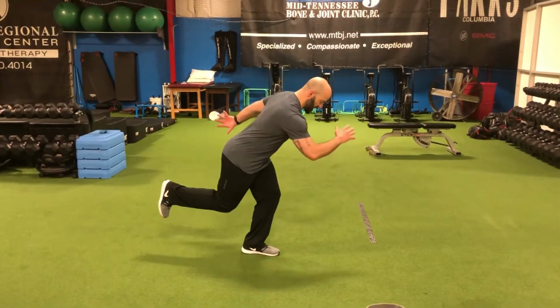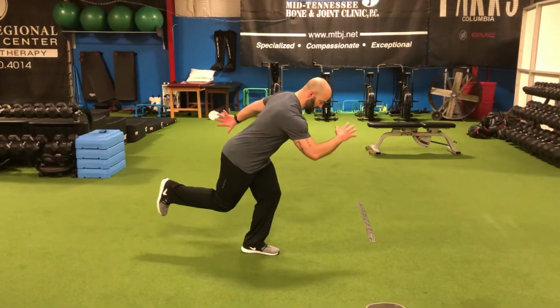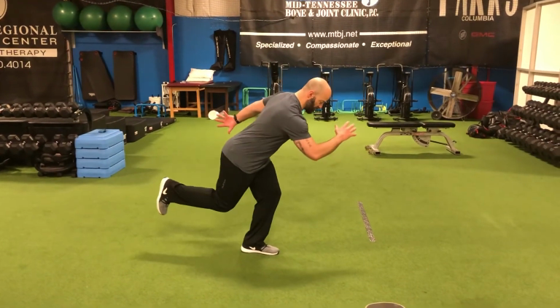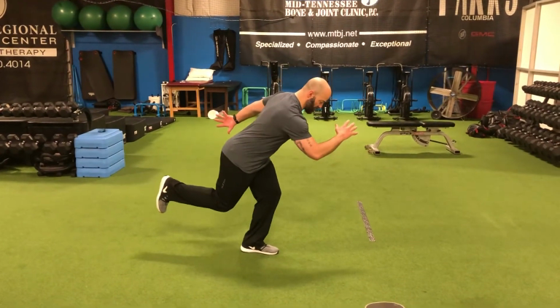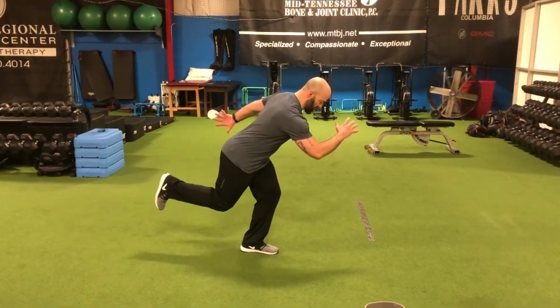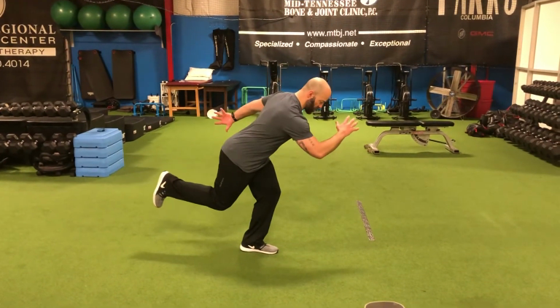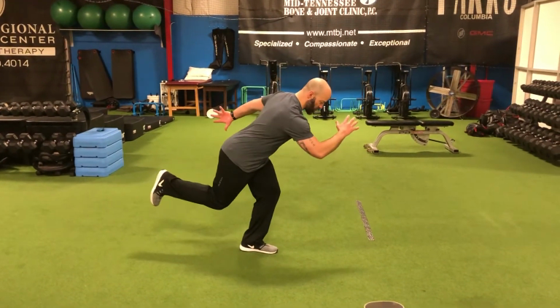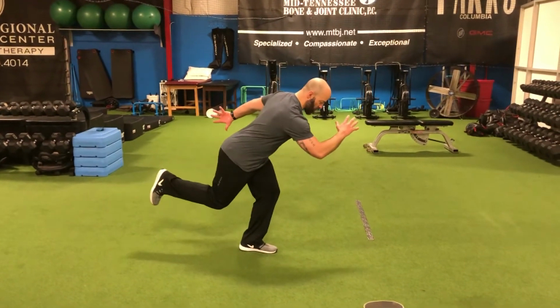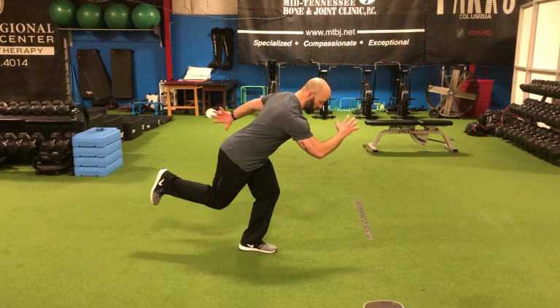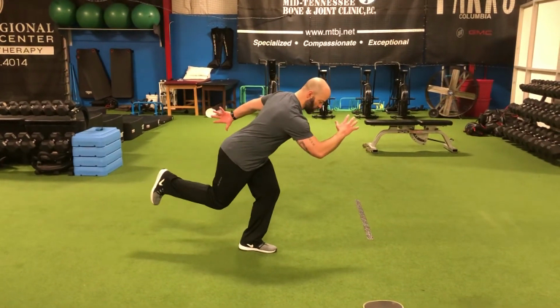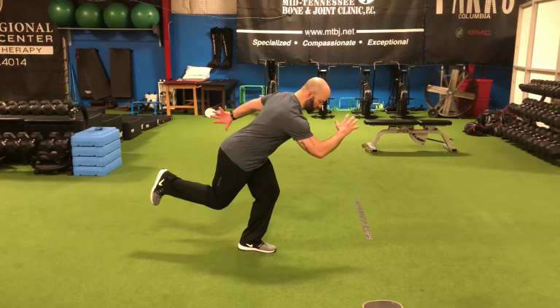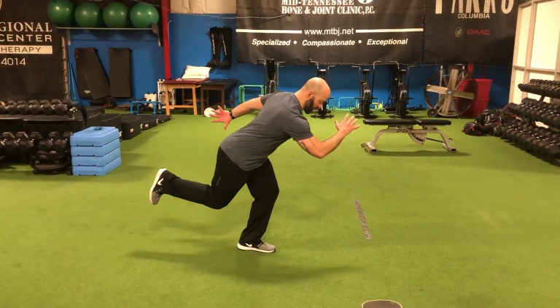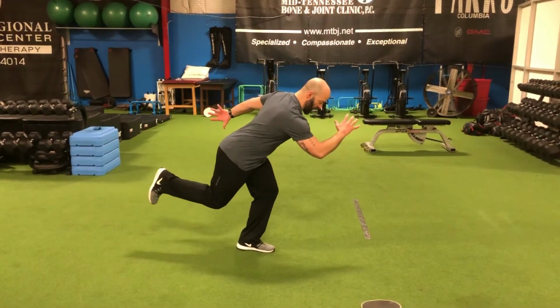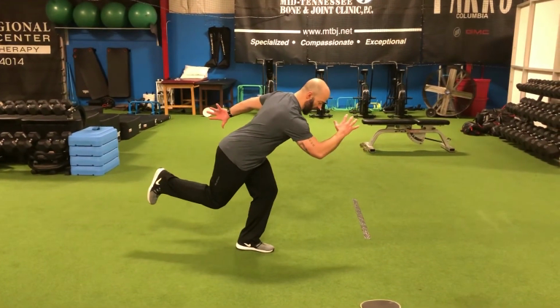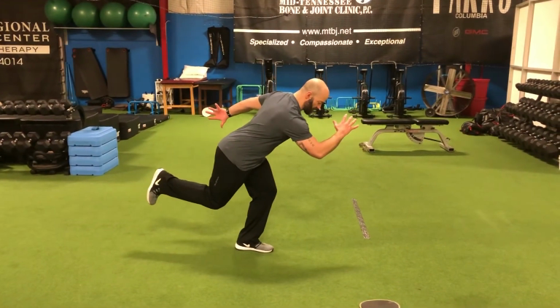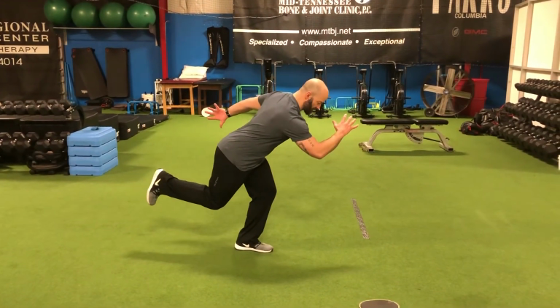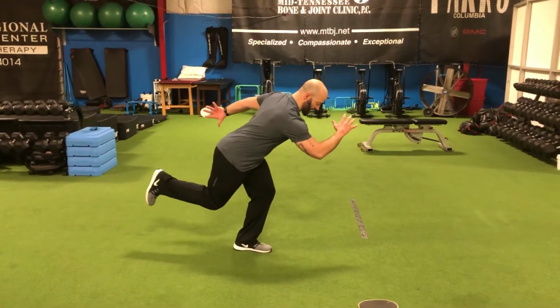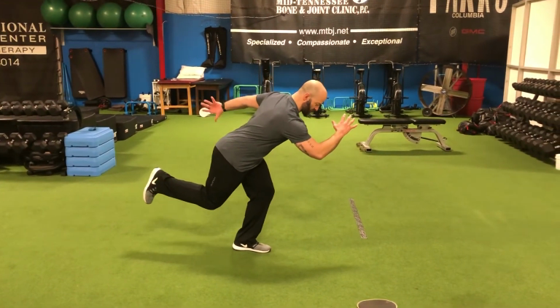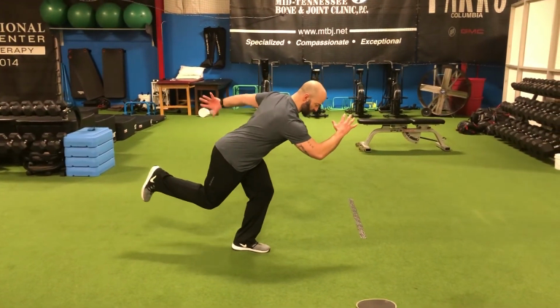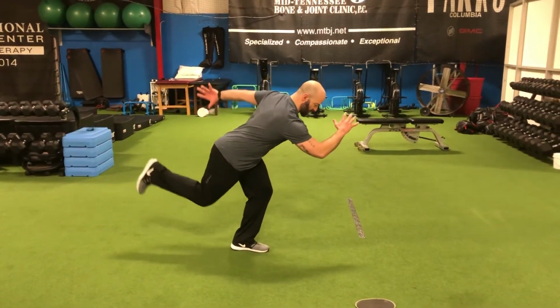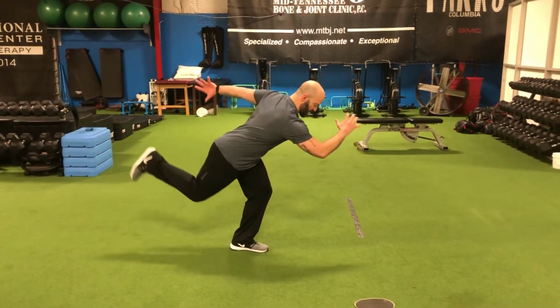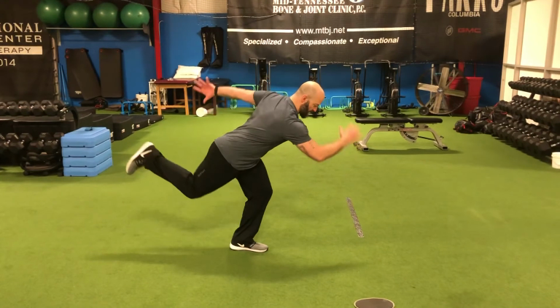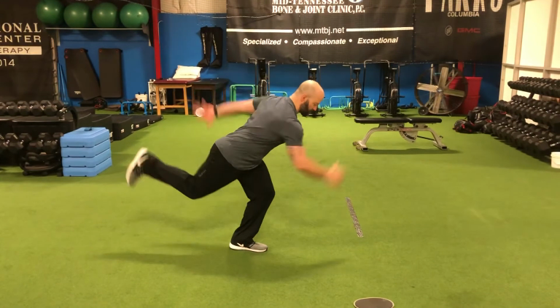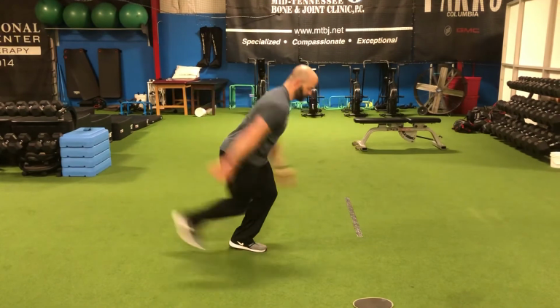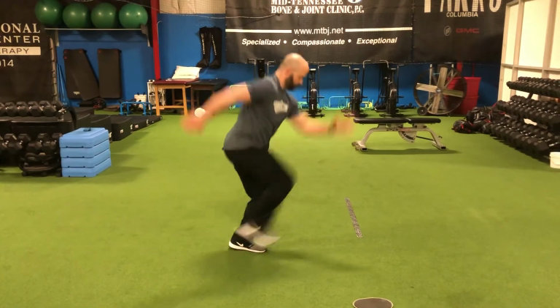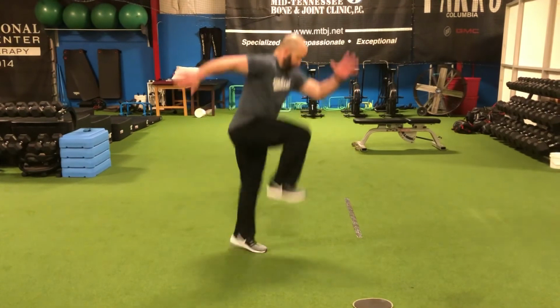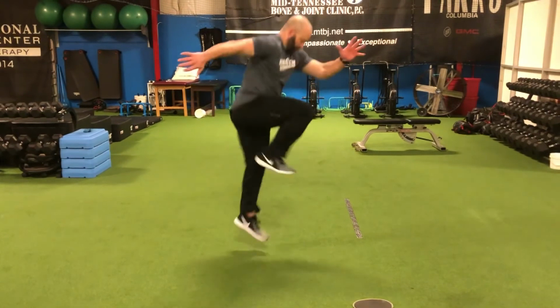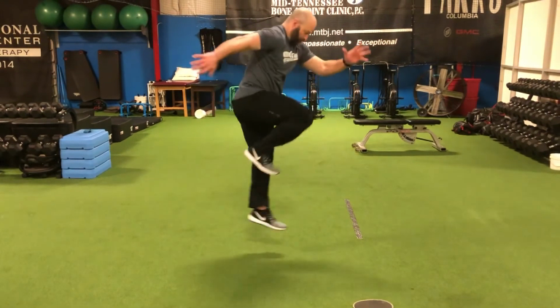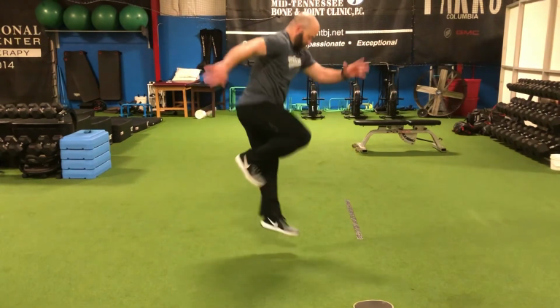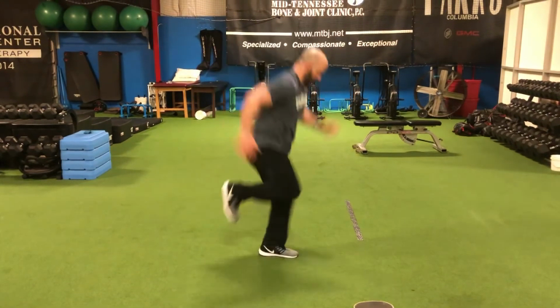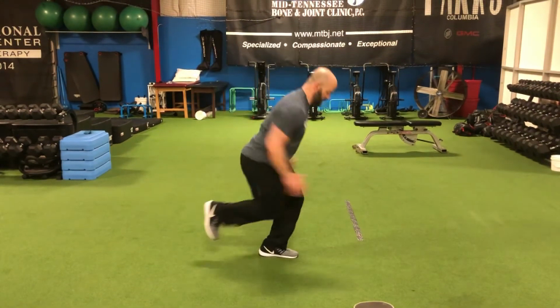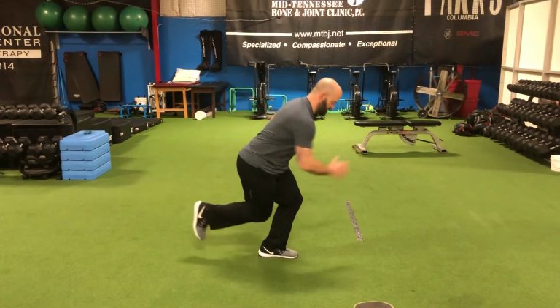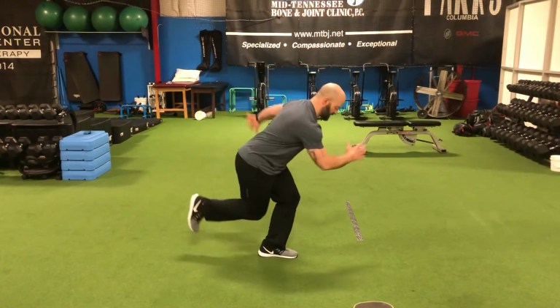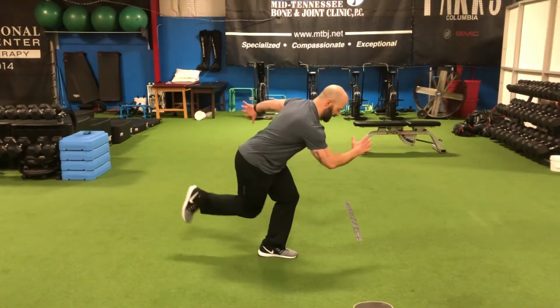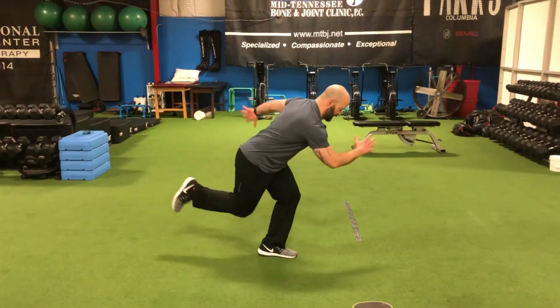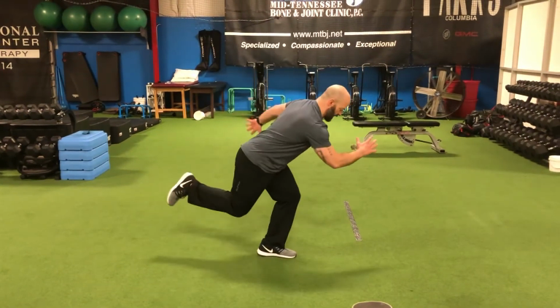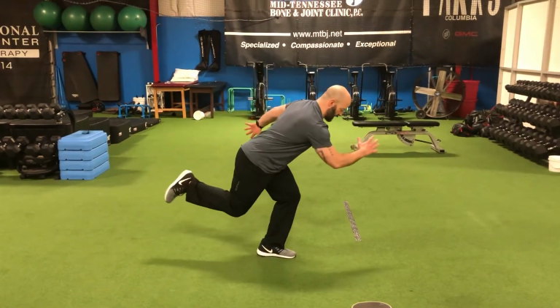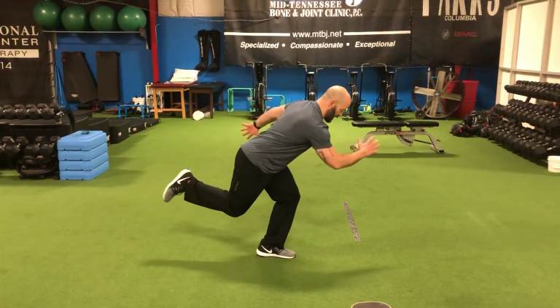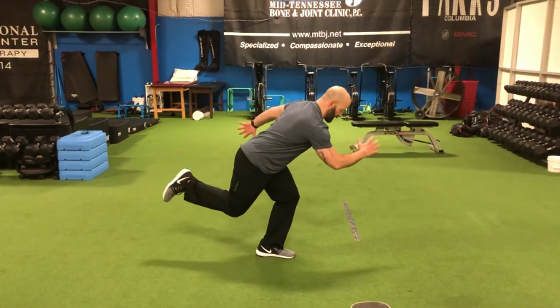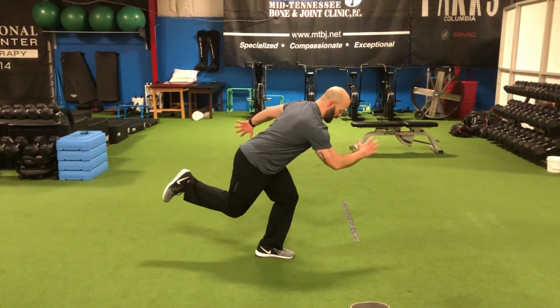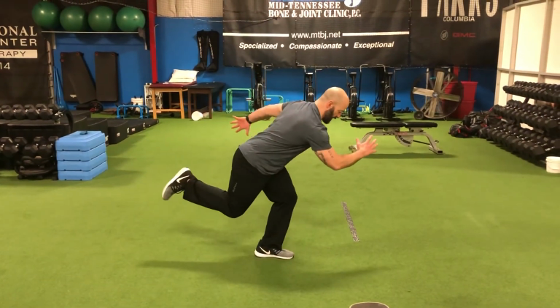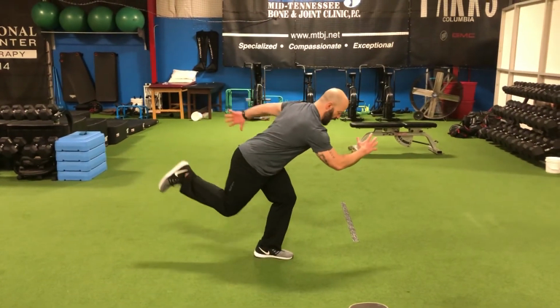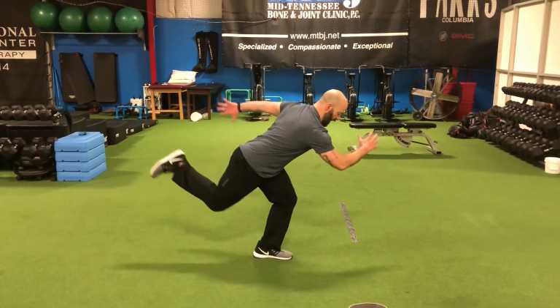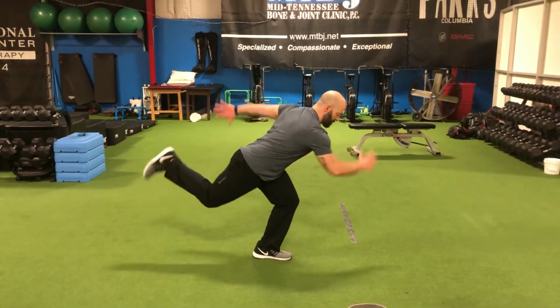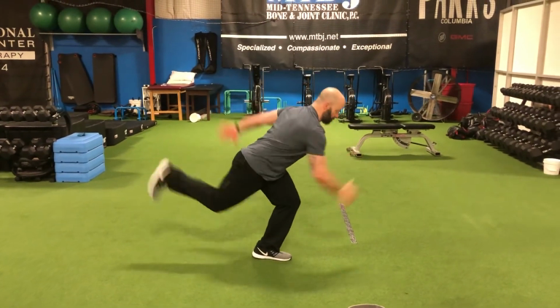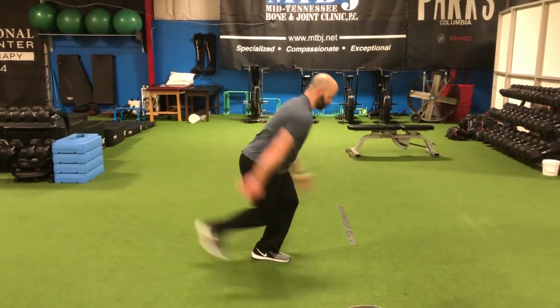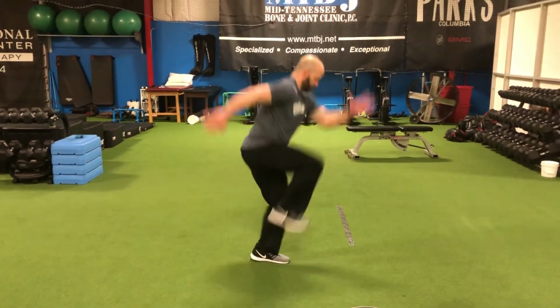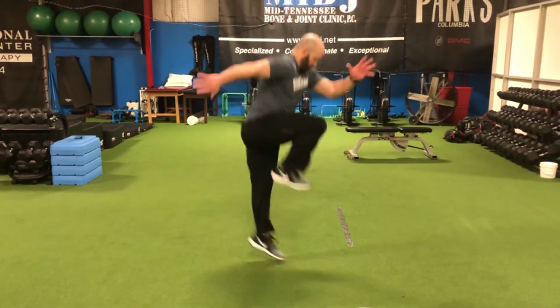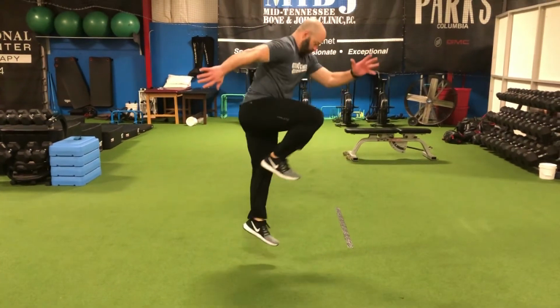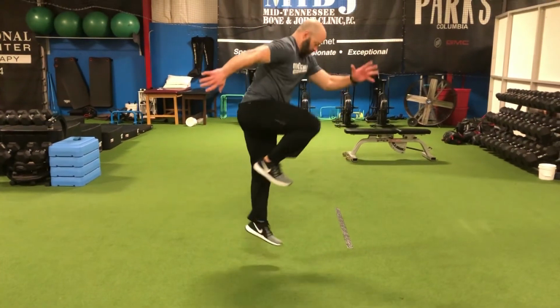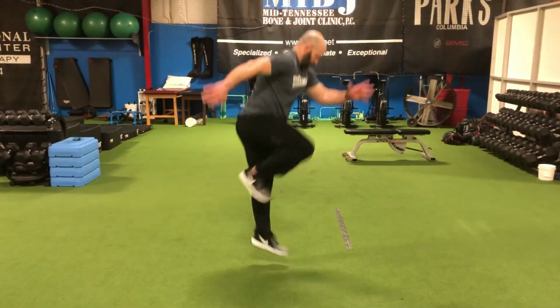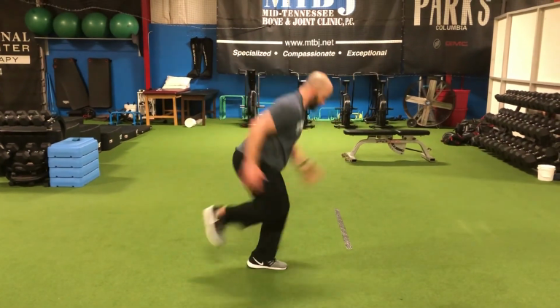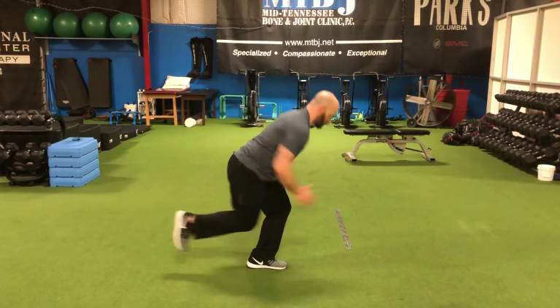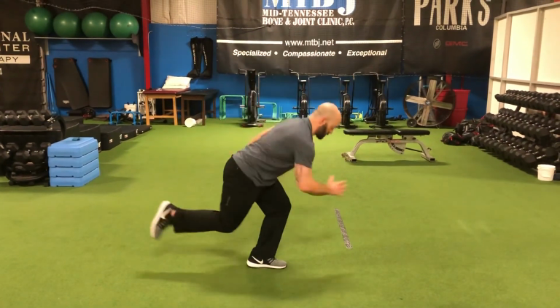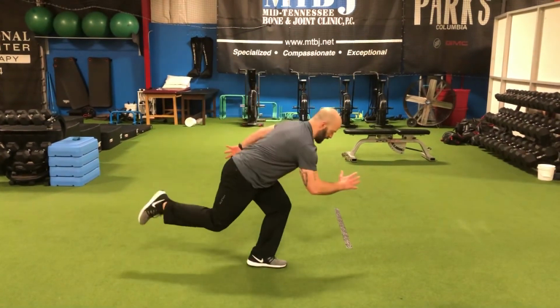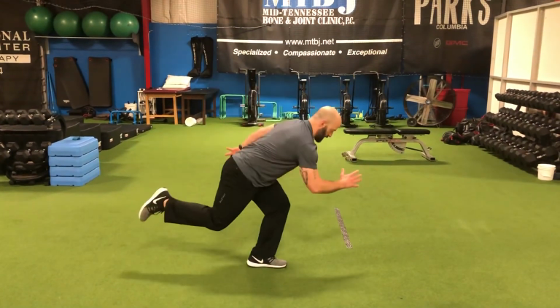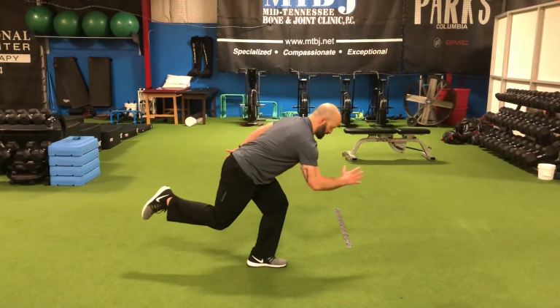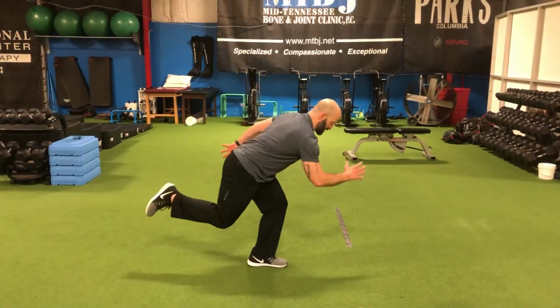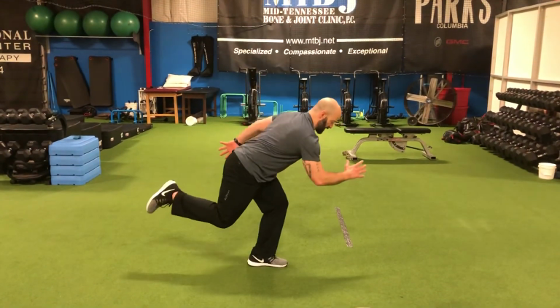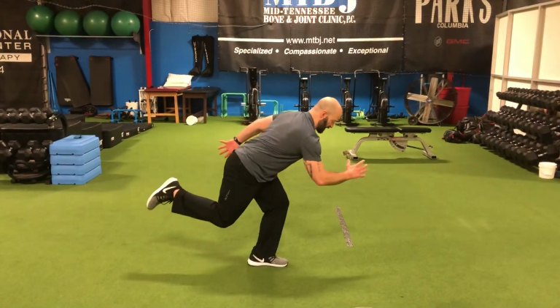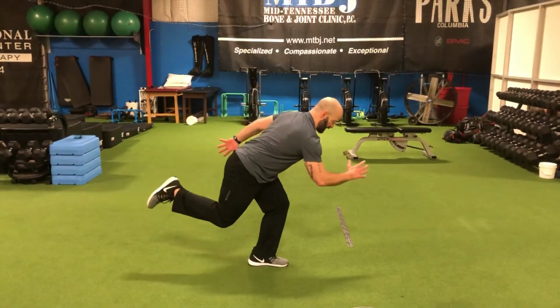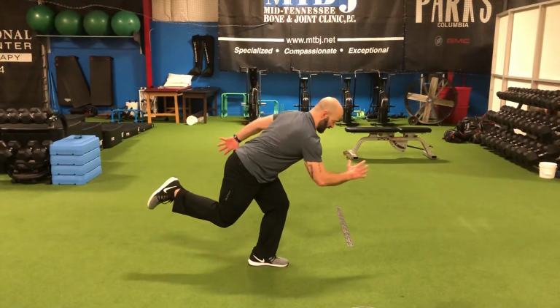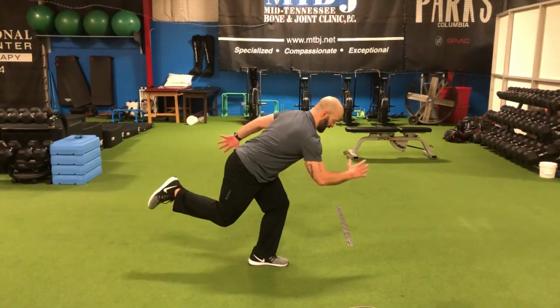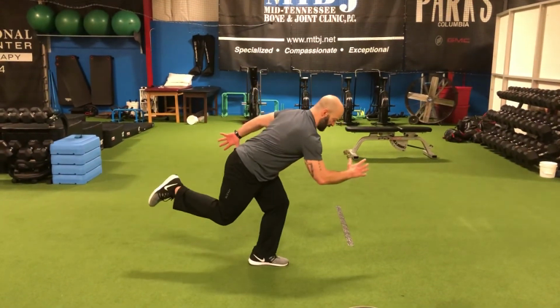Then from here, we're just gonna hop as high as we can and stick that landing. Hop and stick that landing.